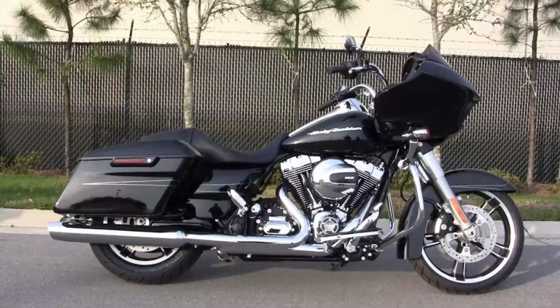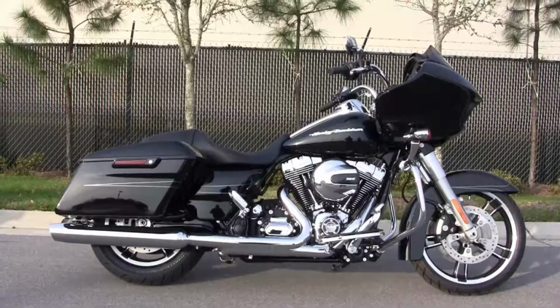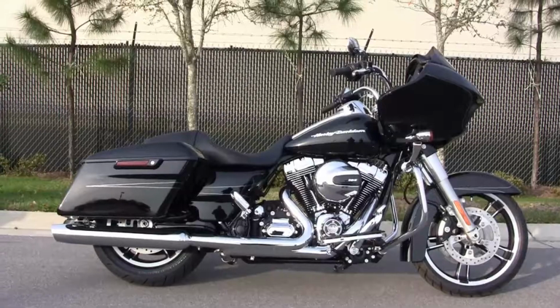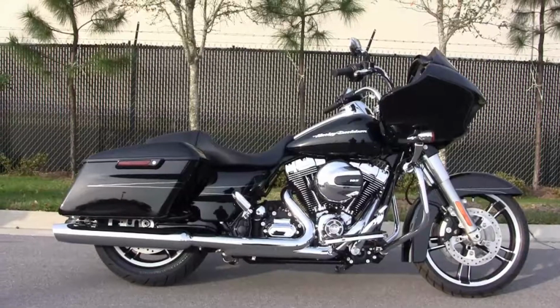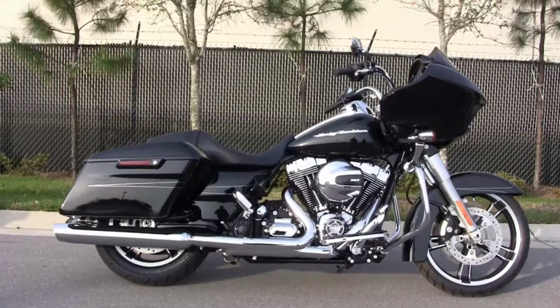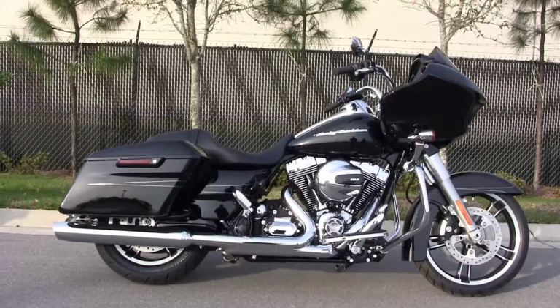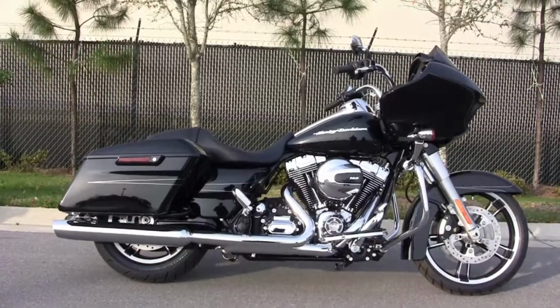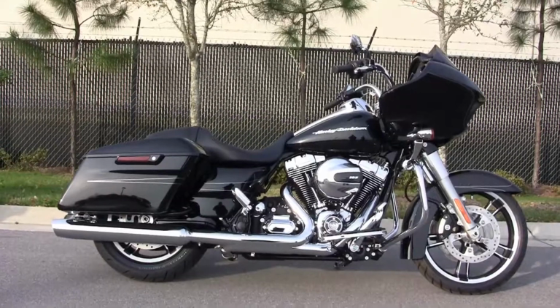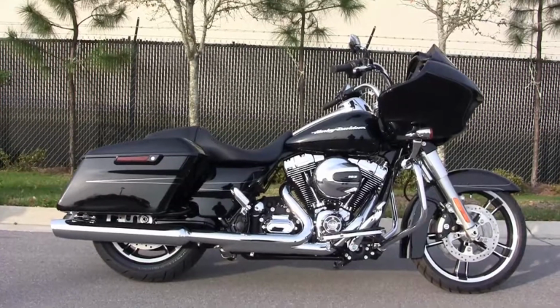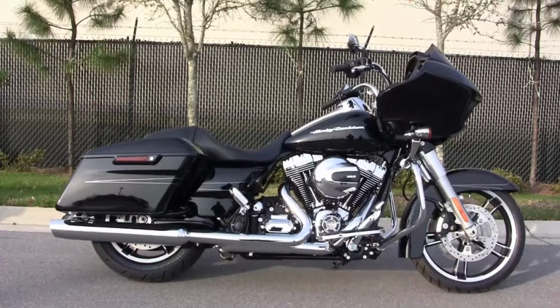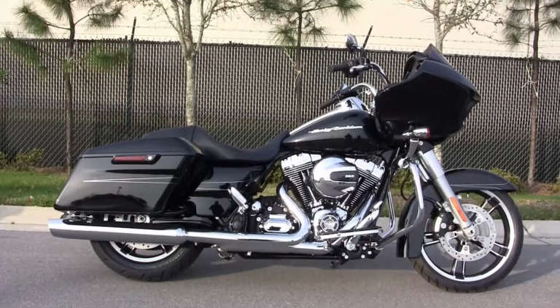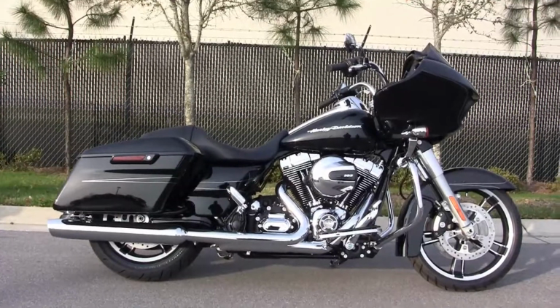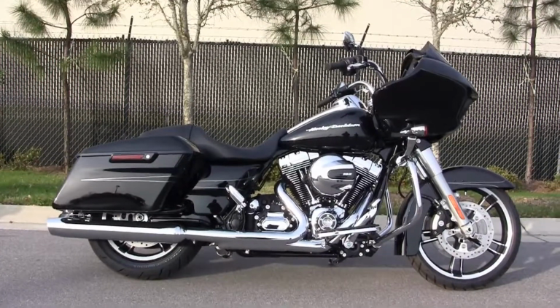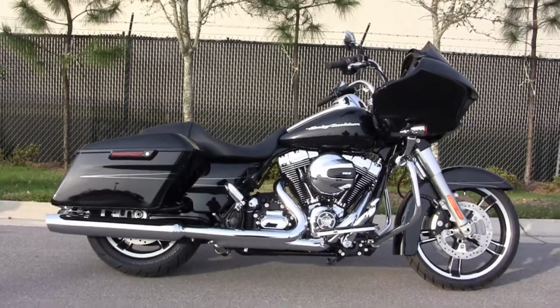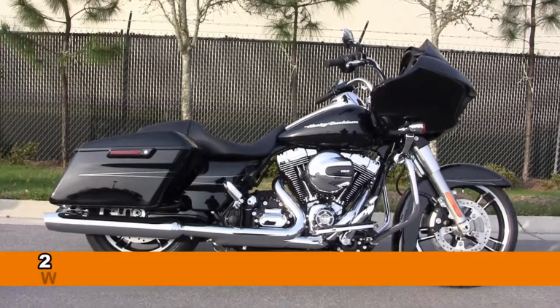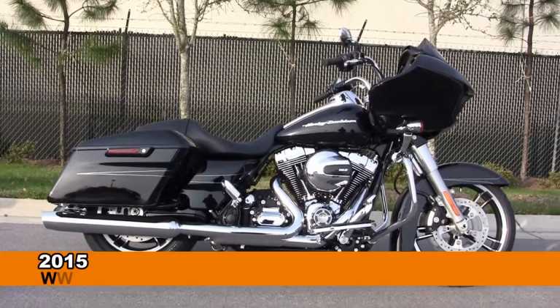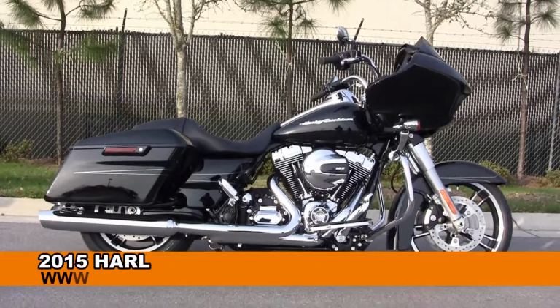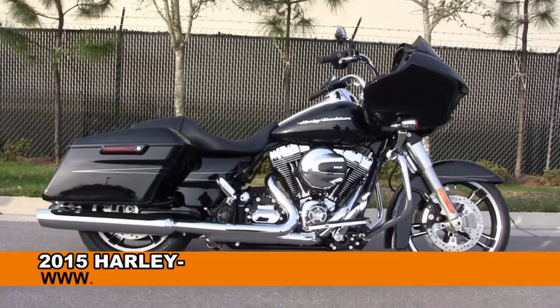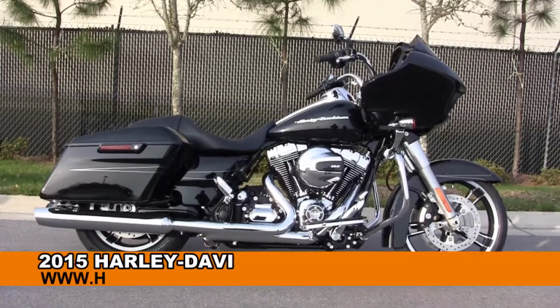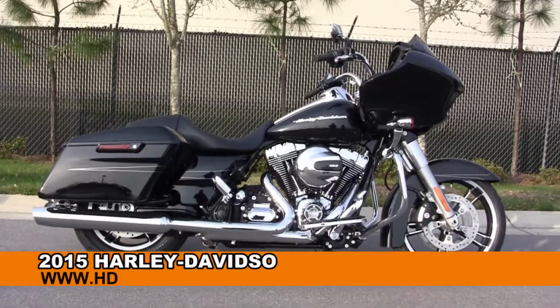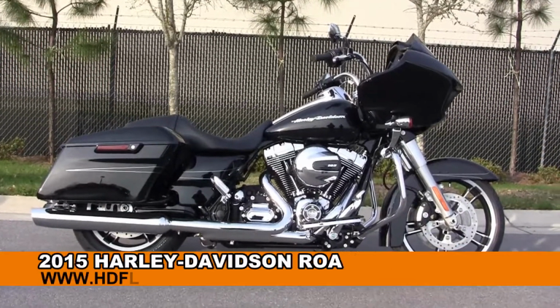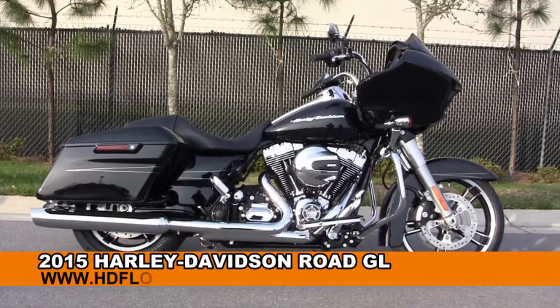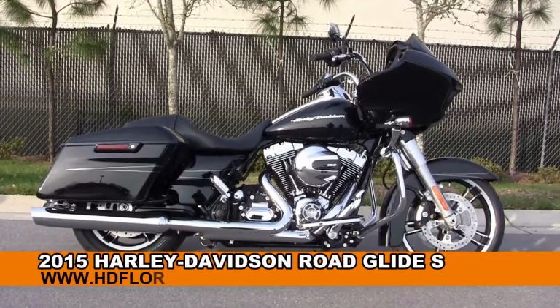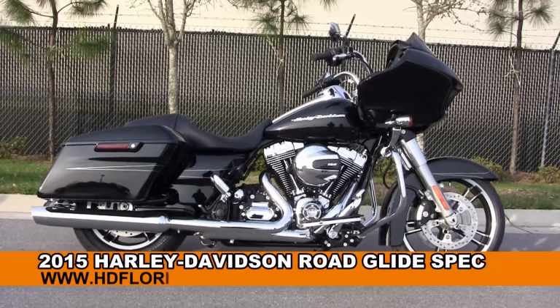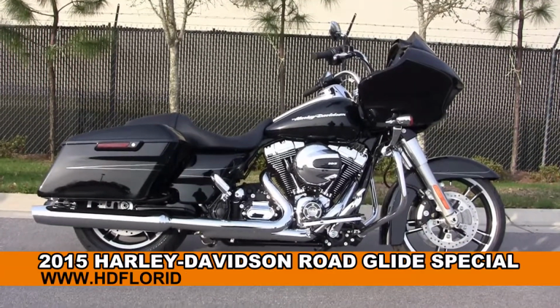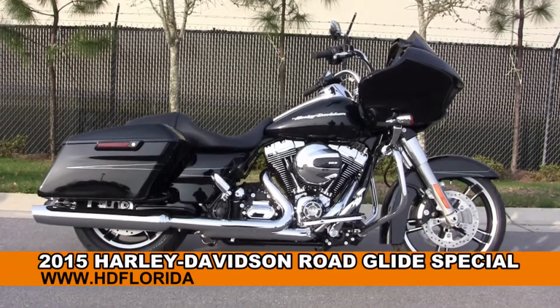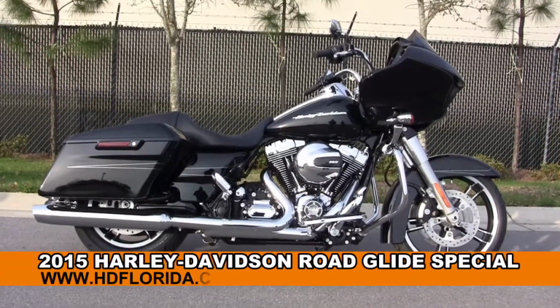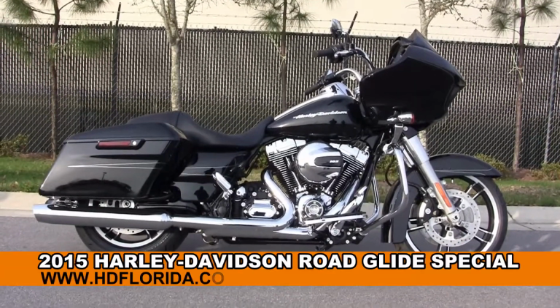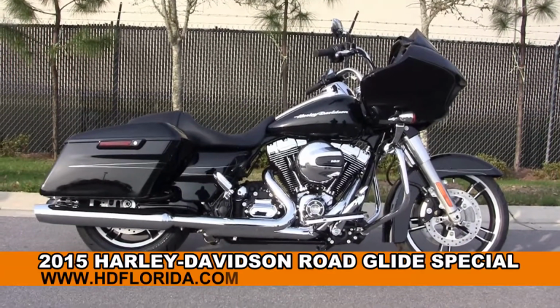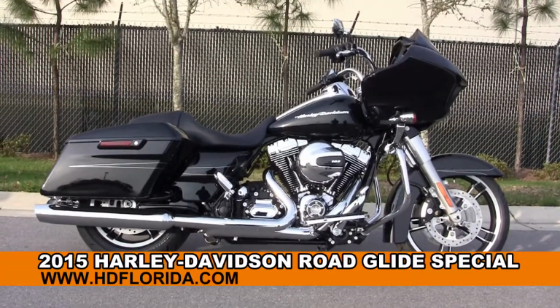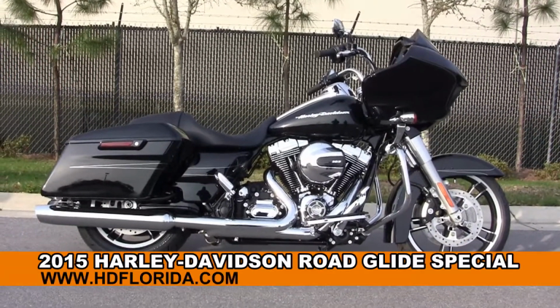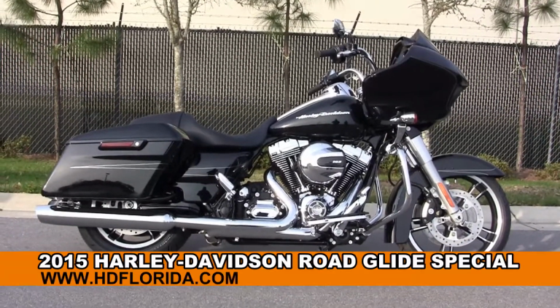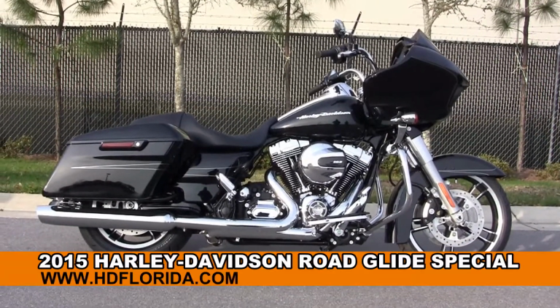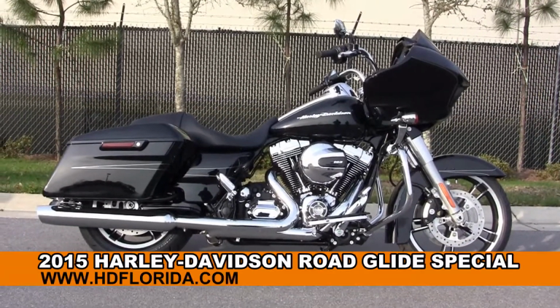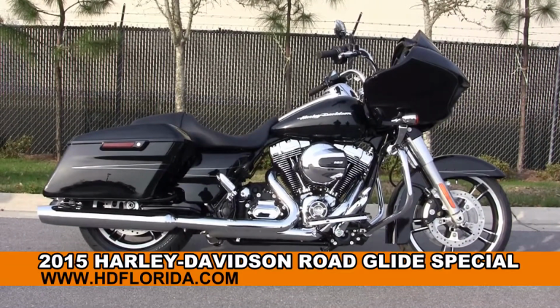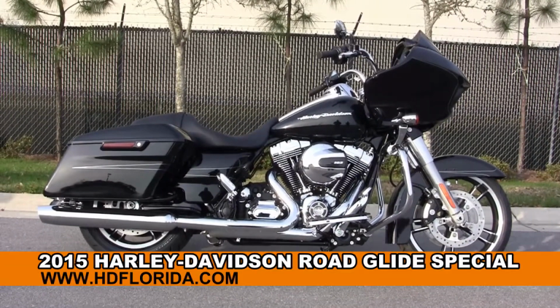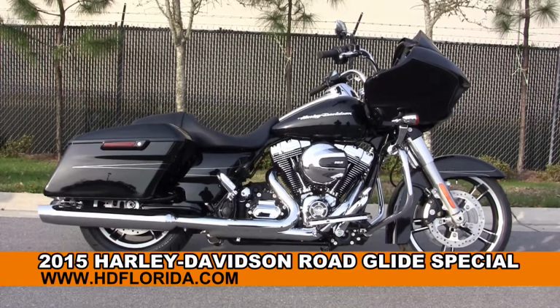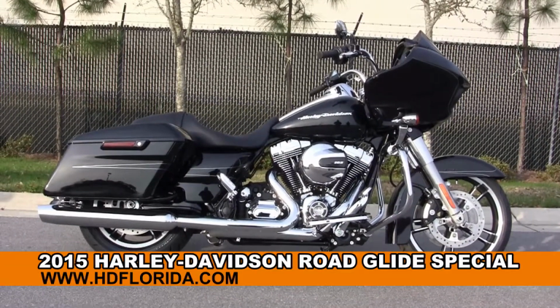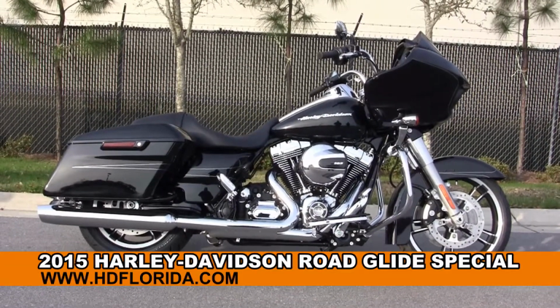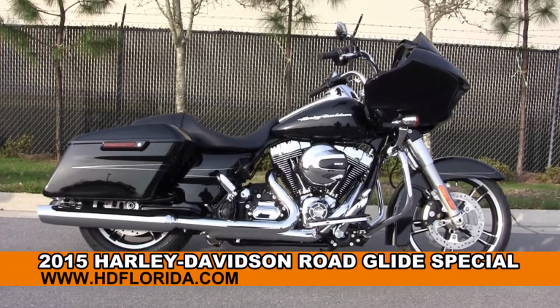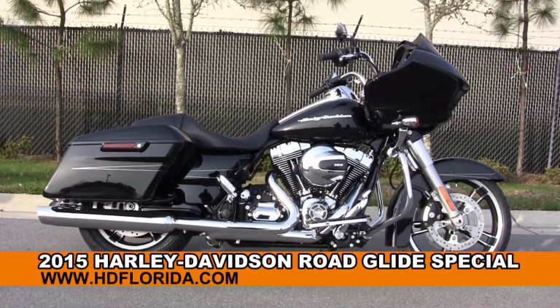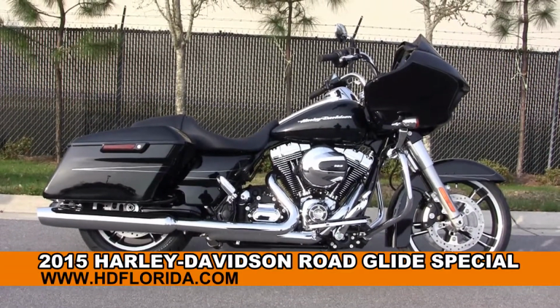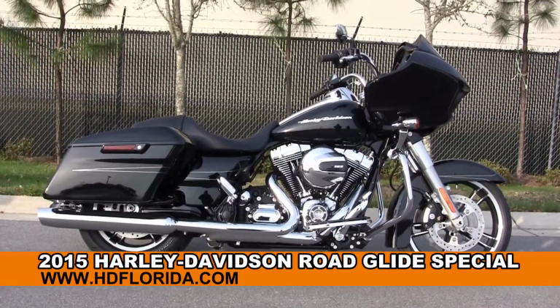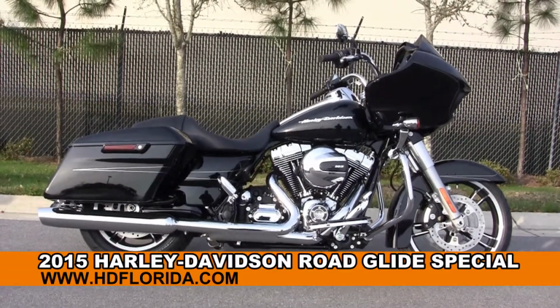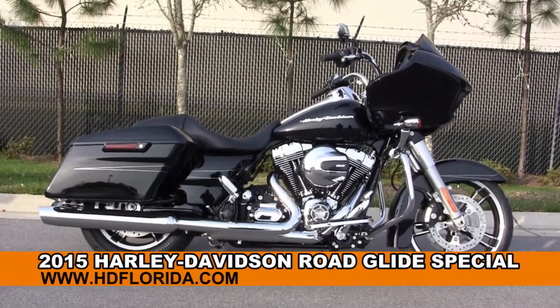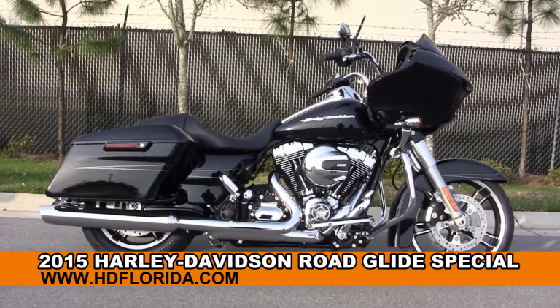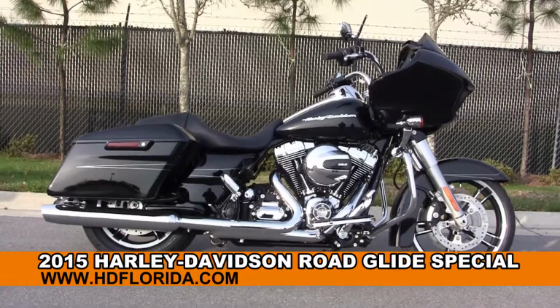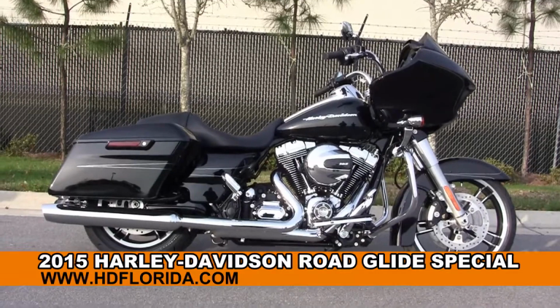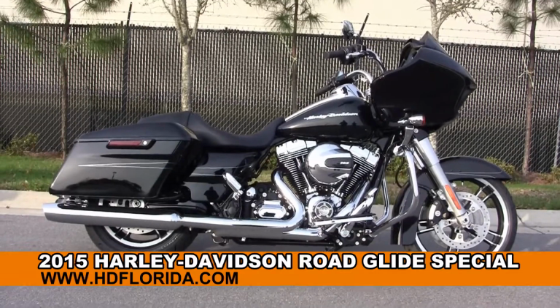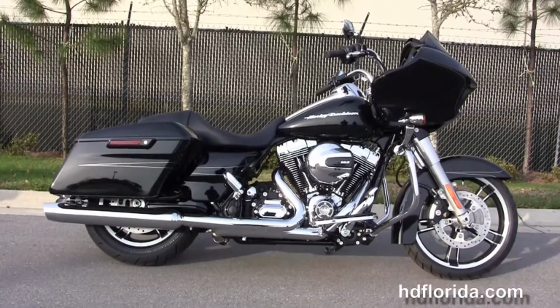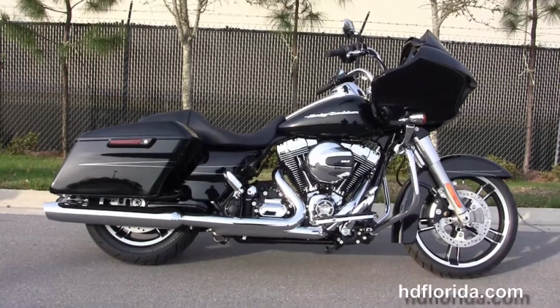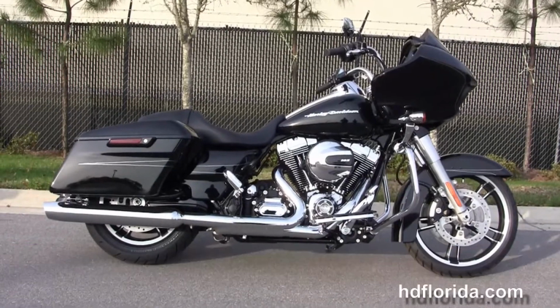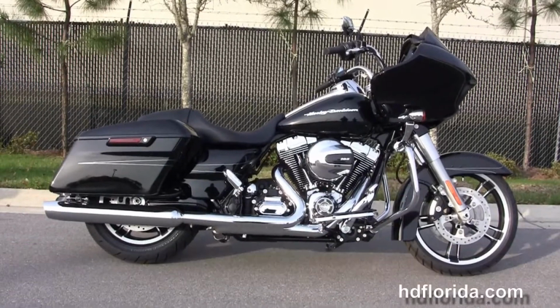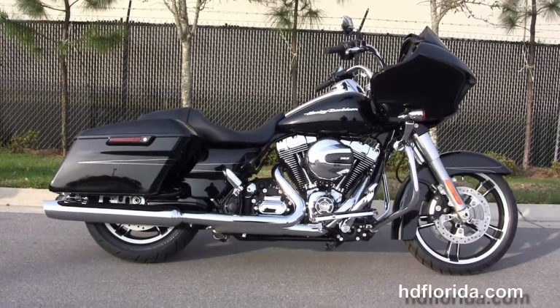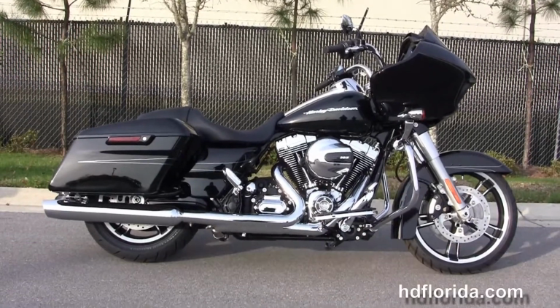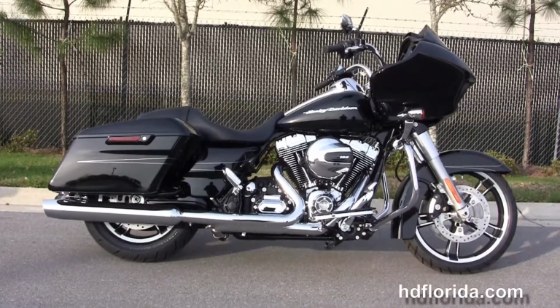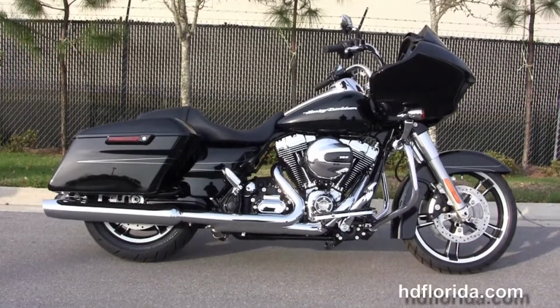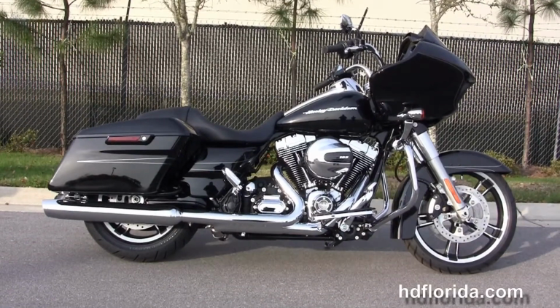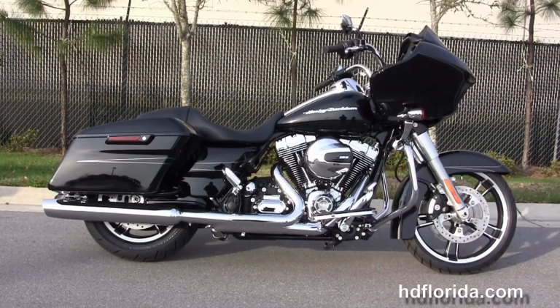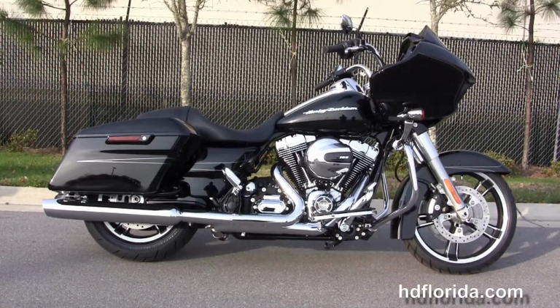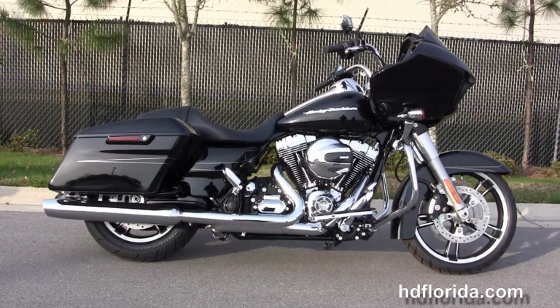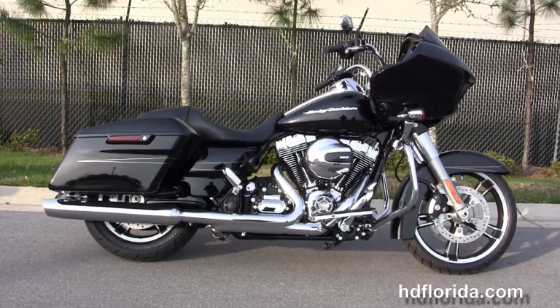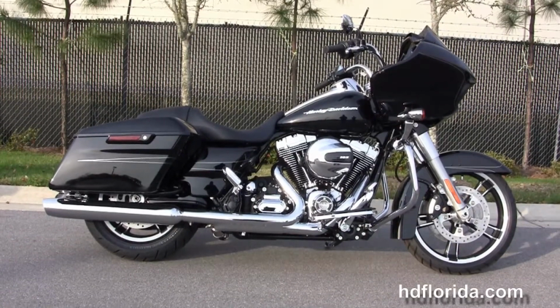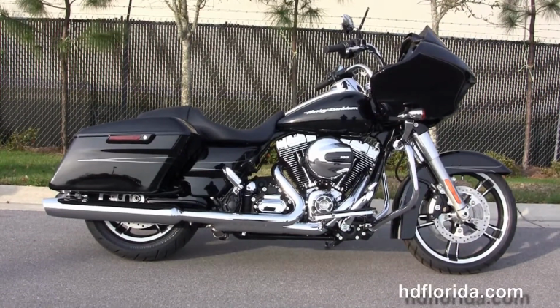Welcome everyone to the world-famous Harley-Davidson of Florida. Today I've got for you this brand new 2015 Road Glide Special.